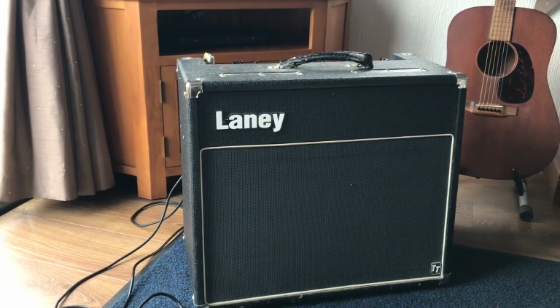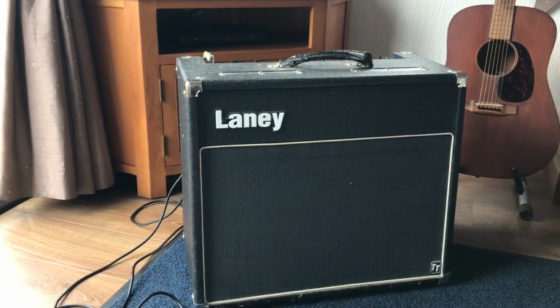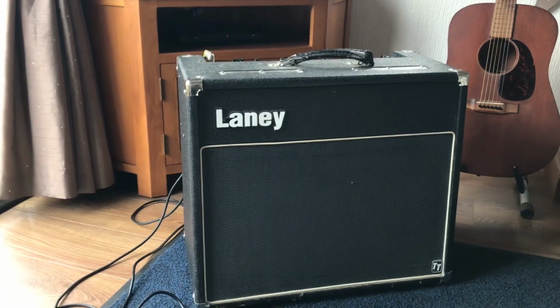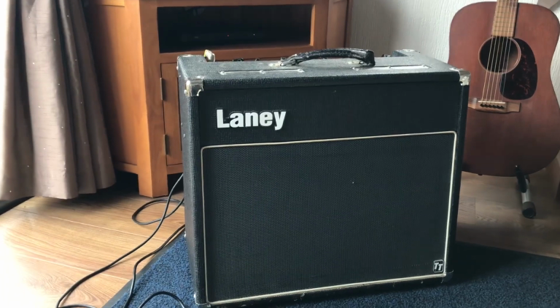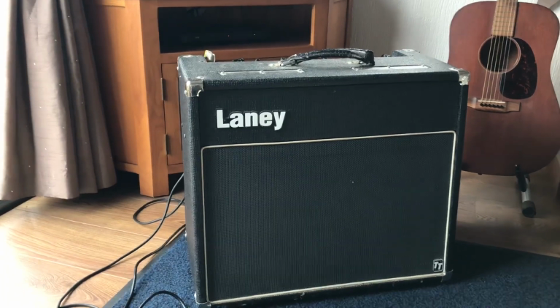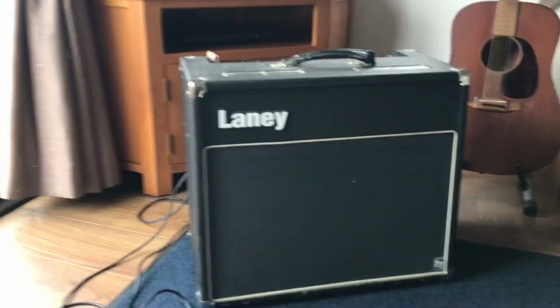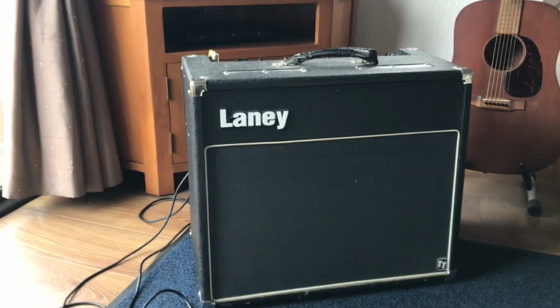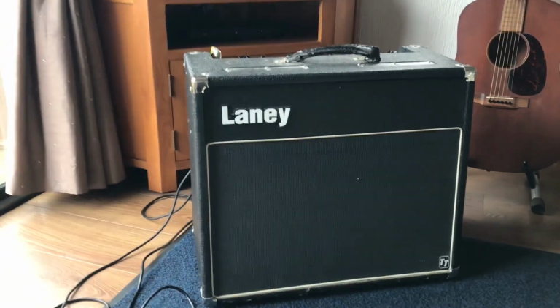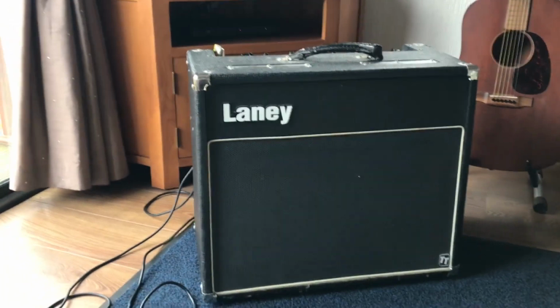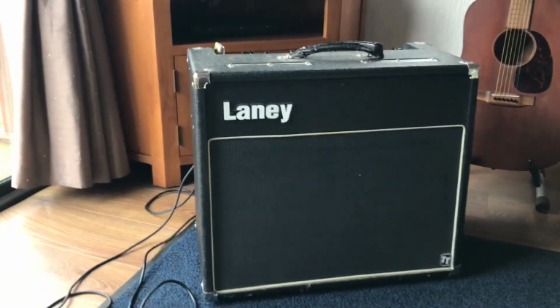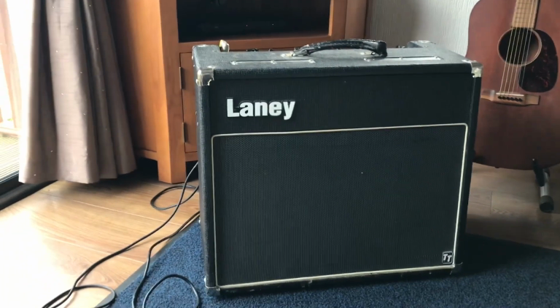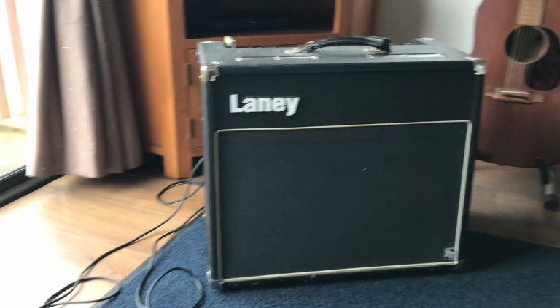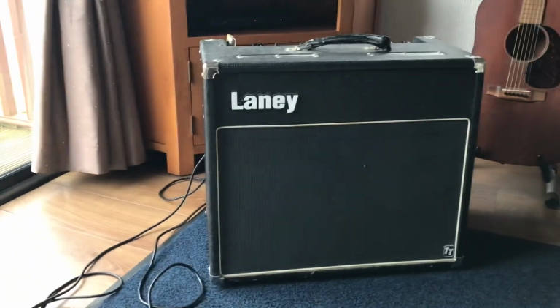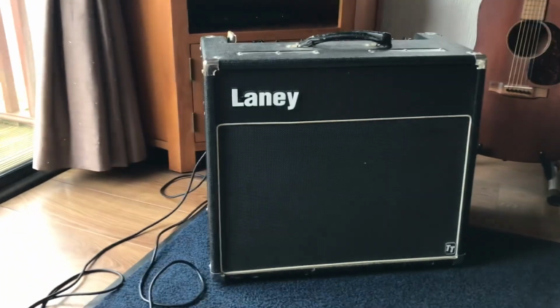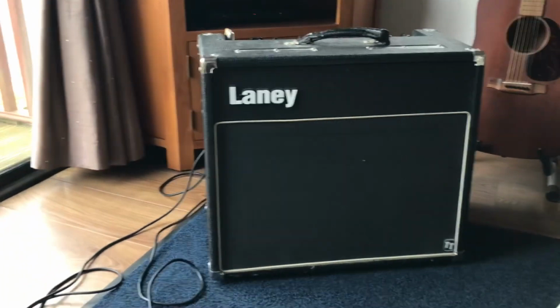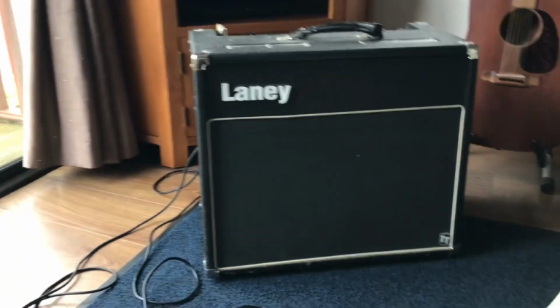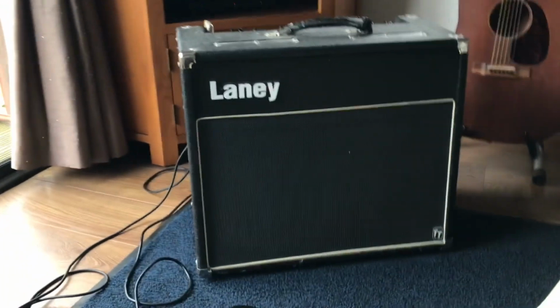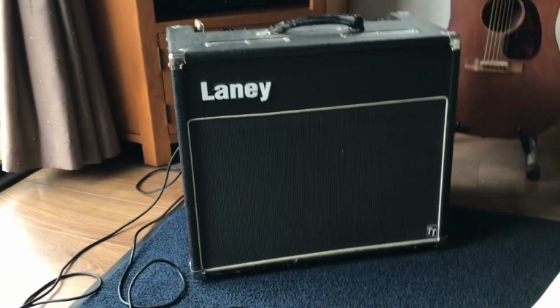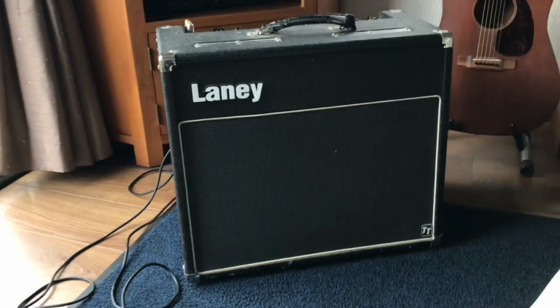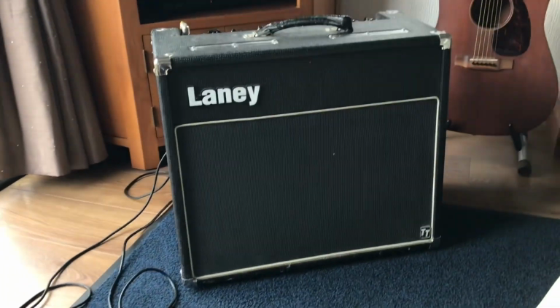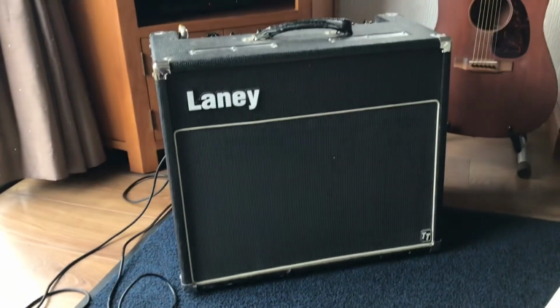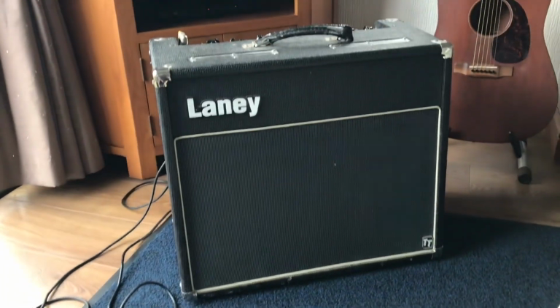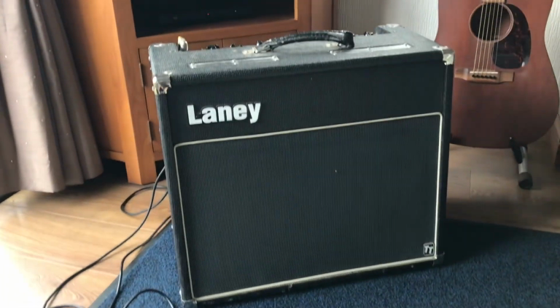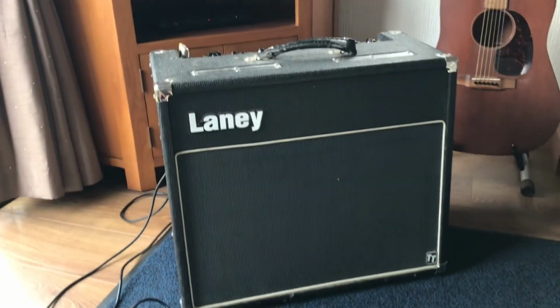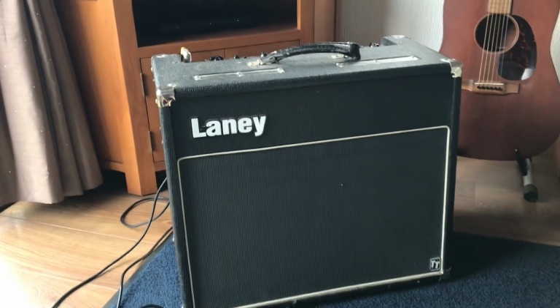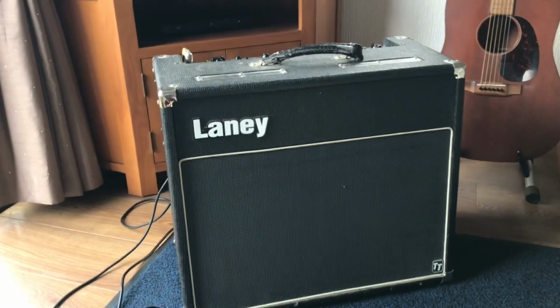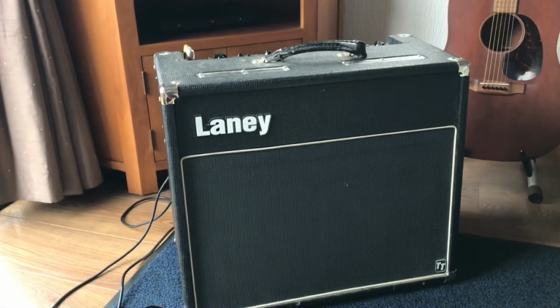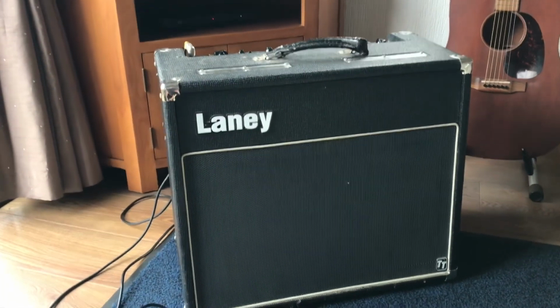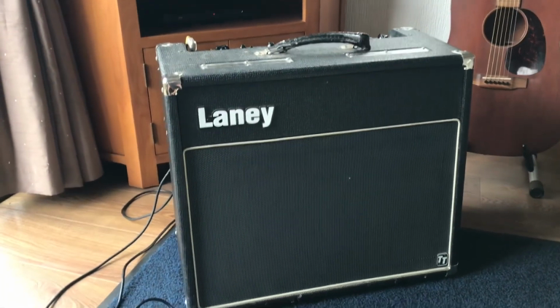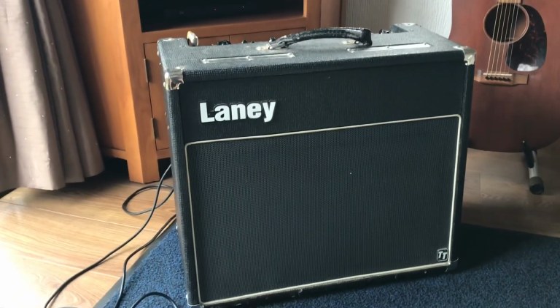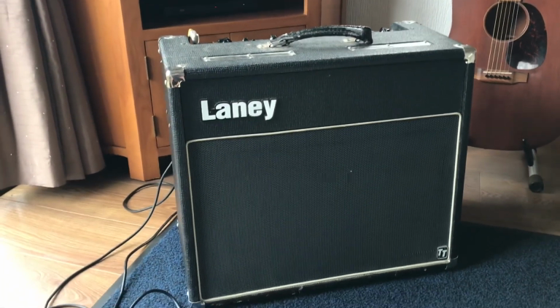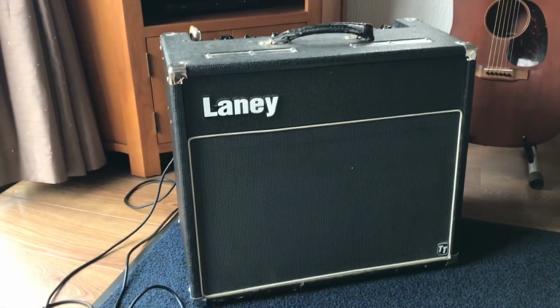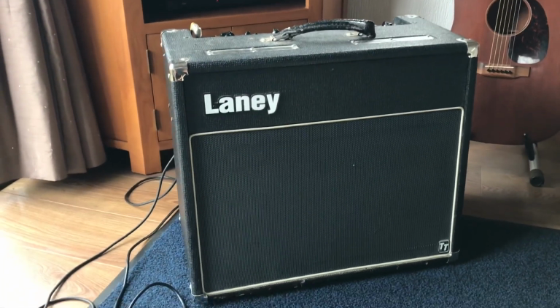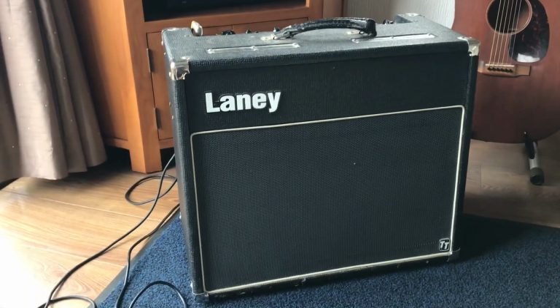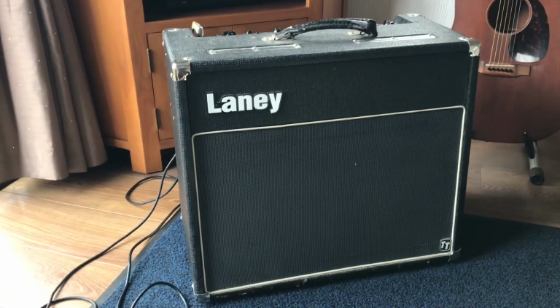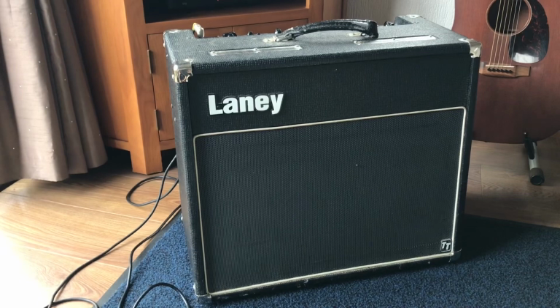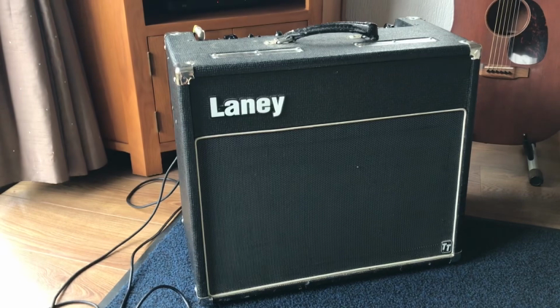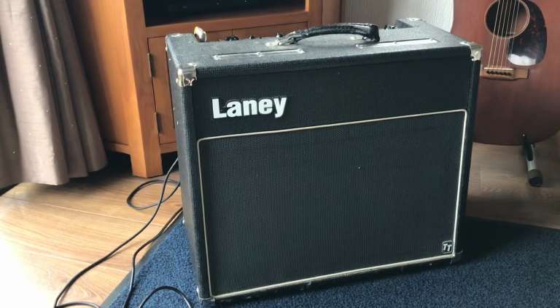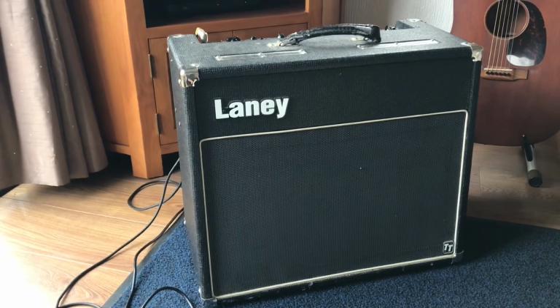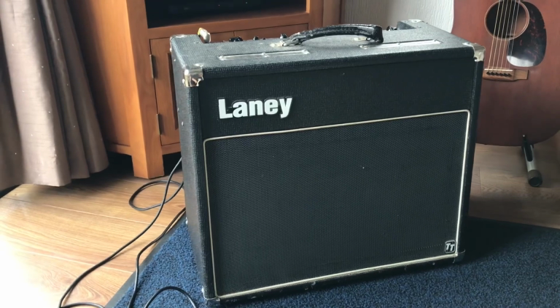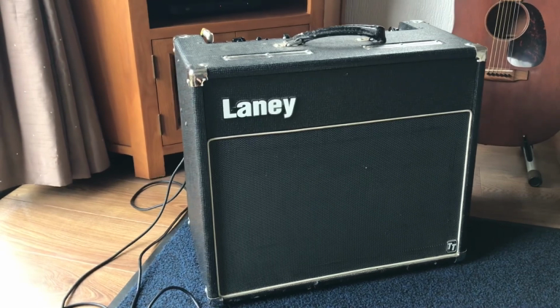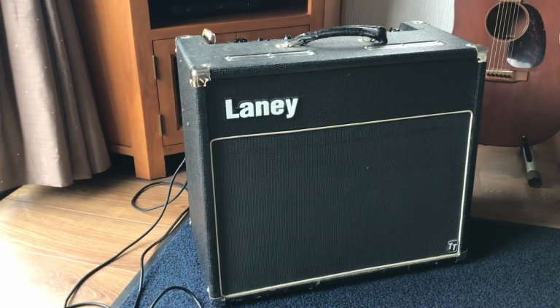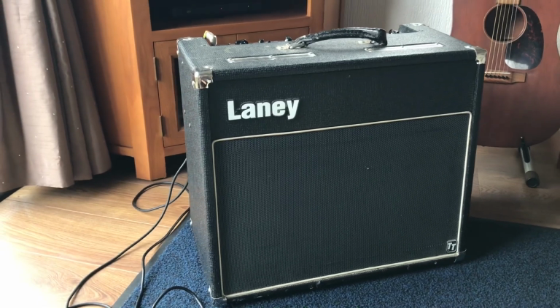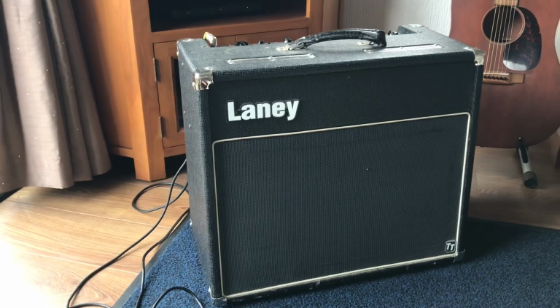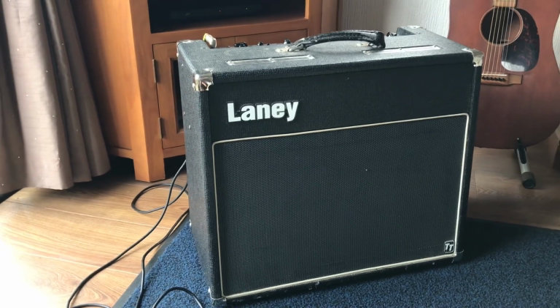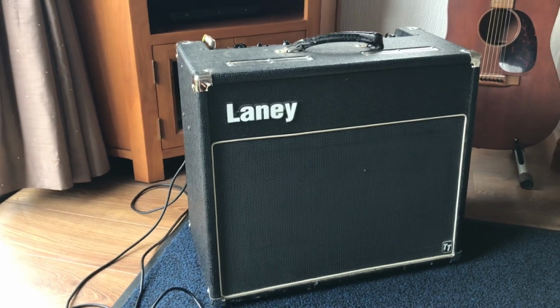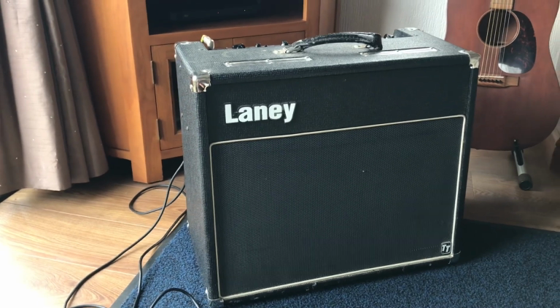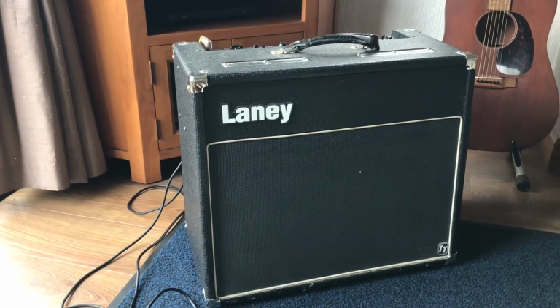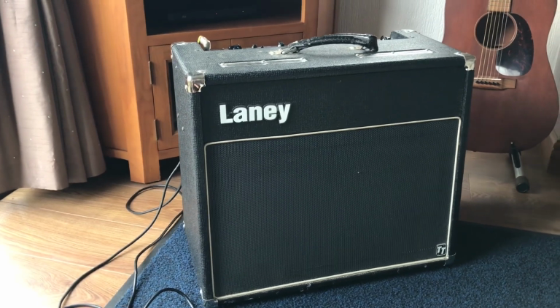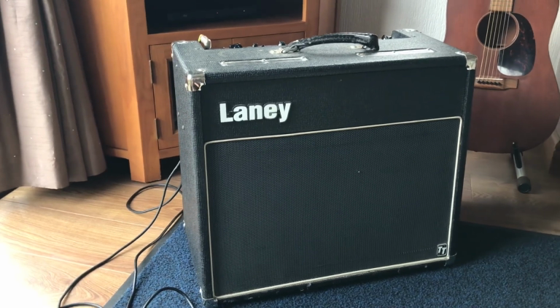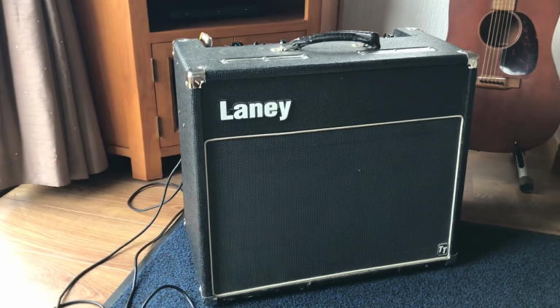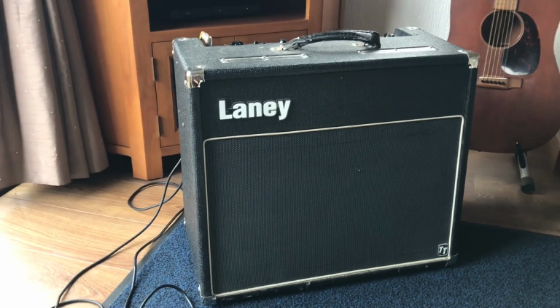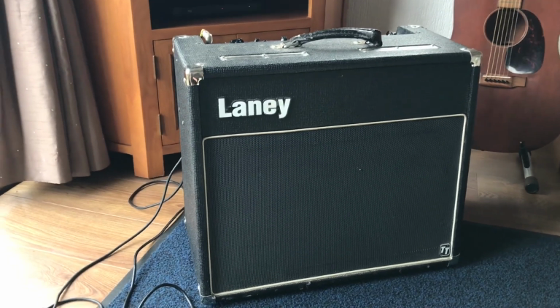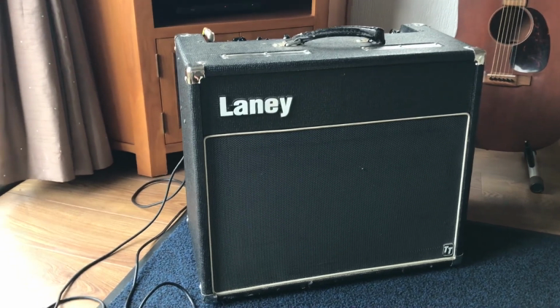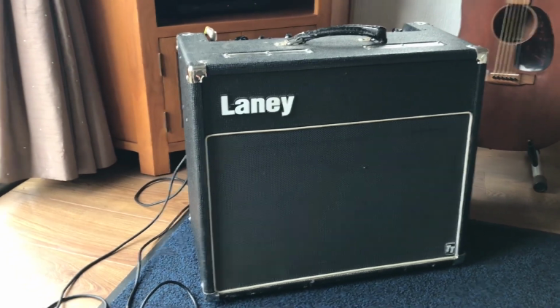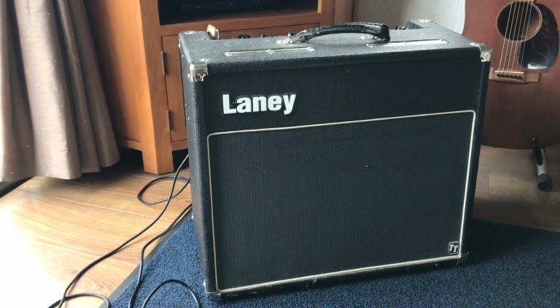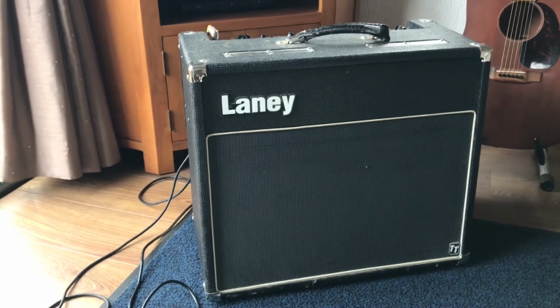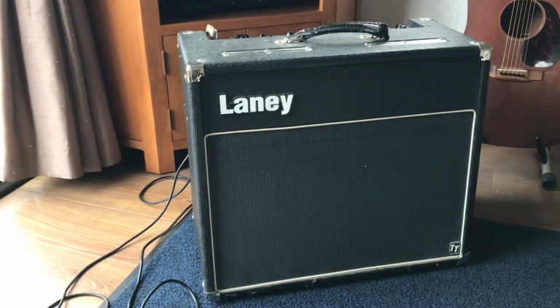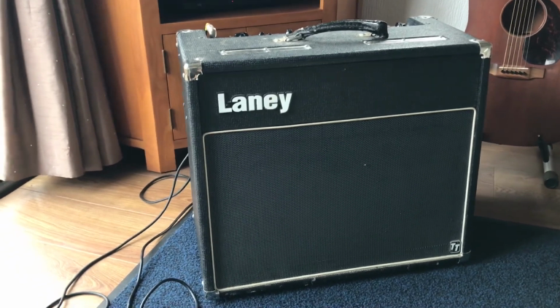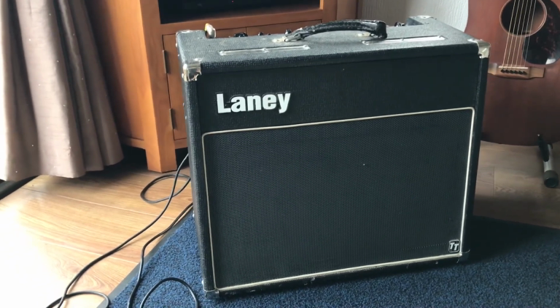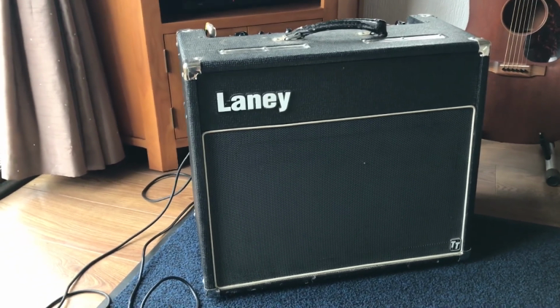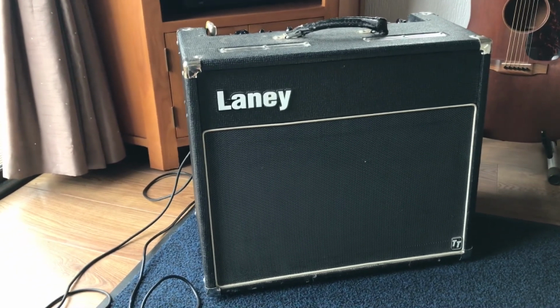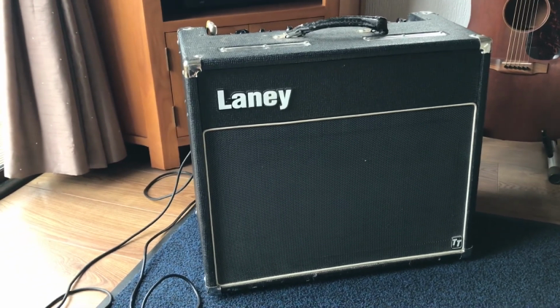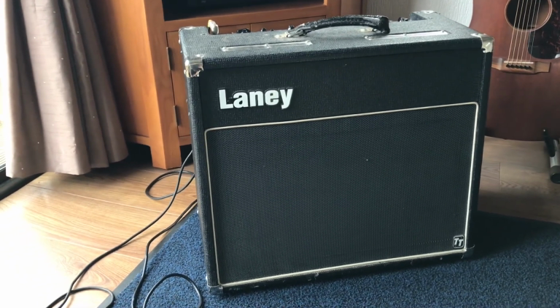Here's a short video showing the Laney TT50 that I'm going to be selling. It's about the same size — a little bit smaller than an AC30 — but weighs about the same.